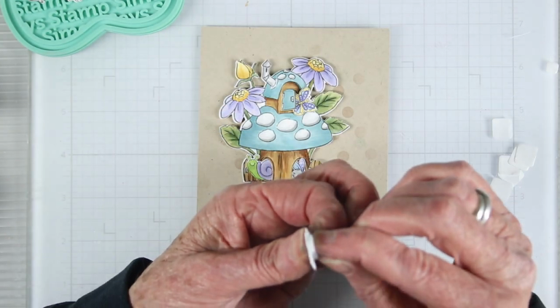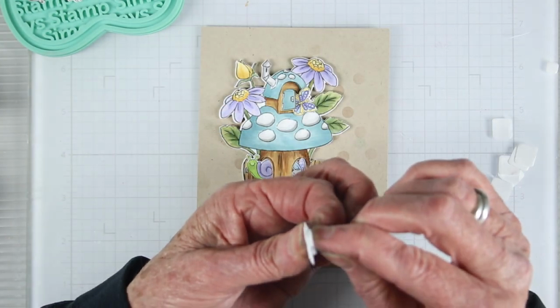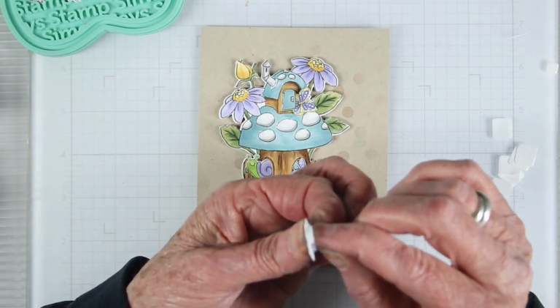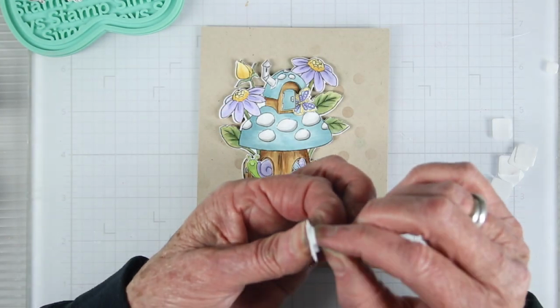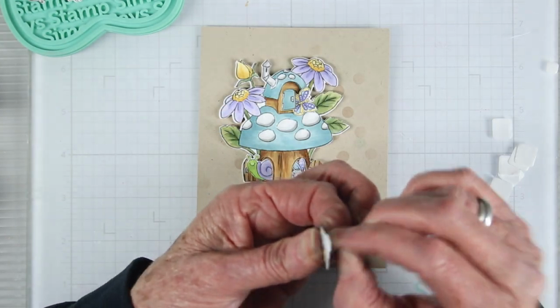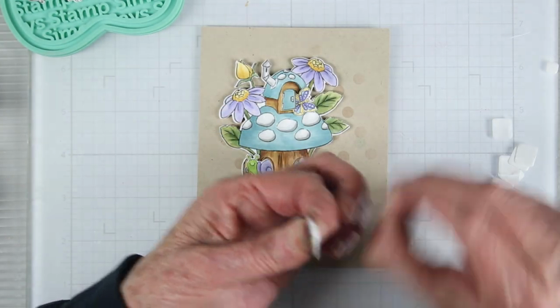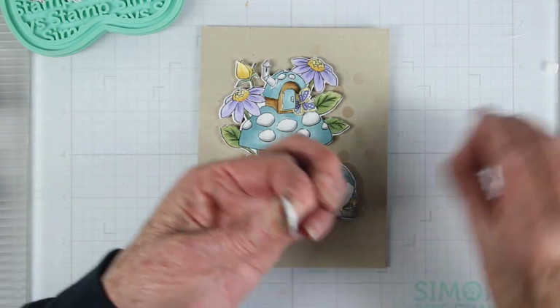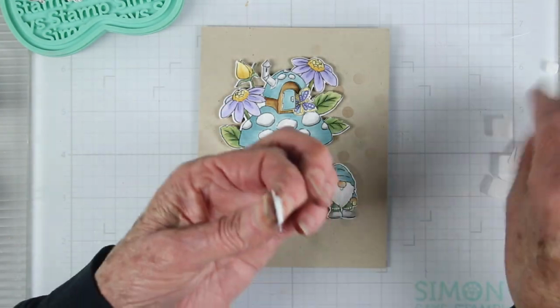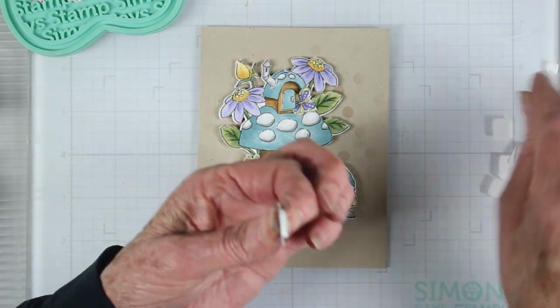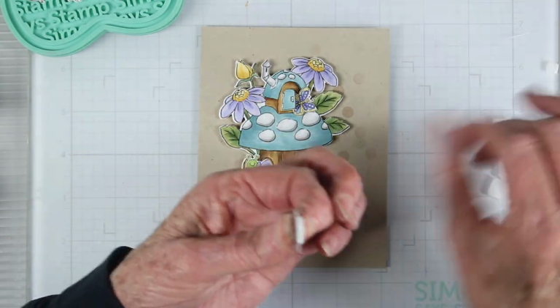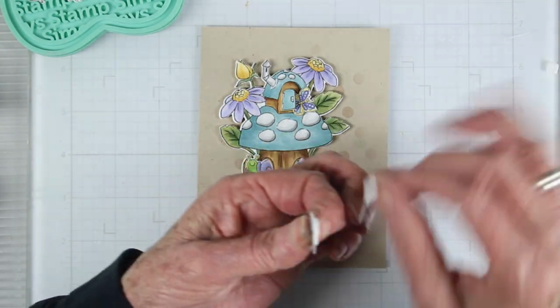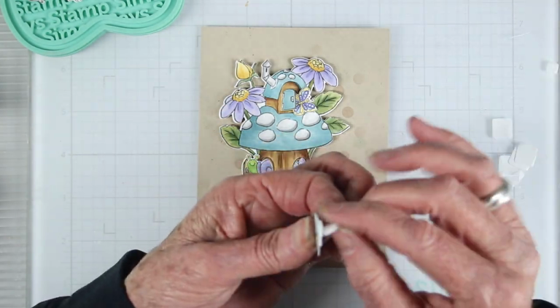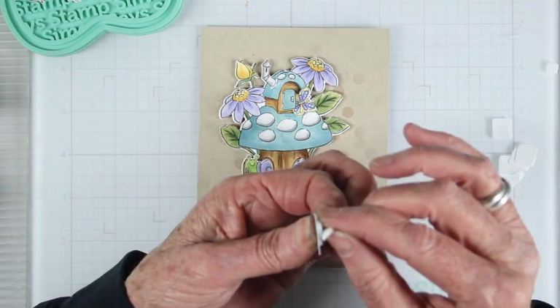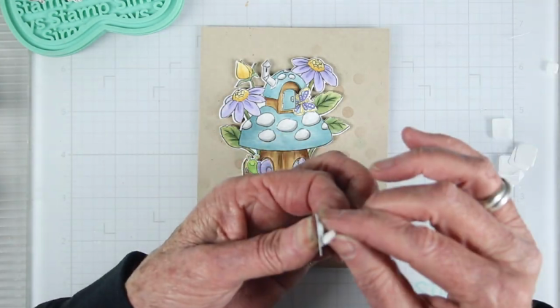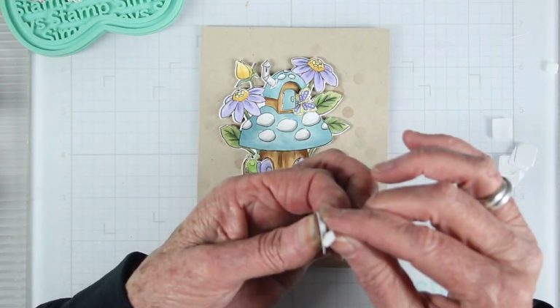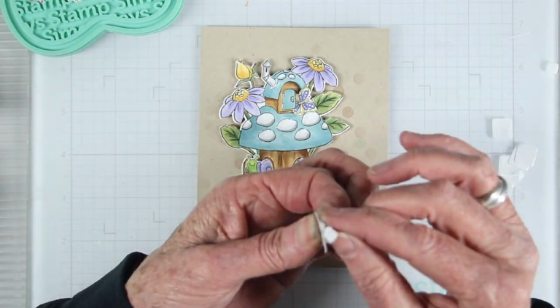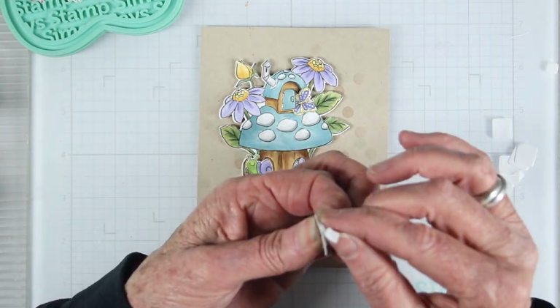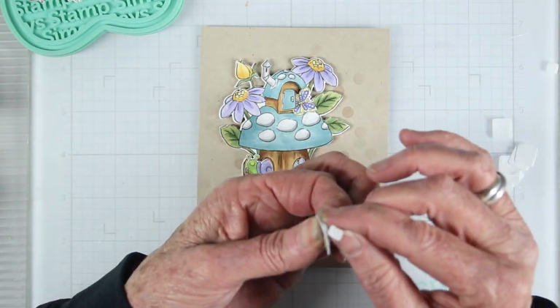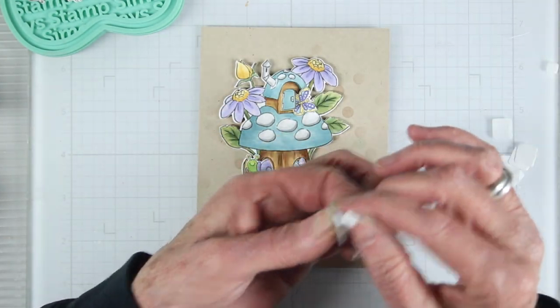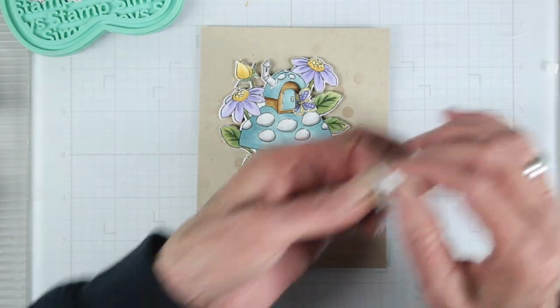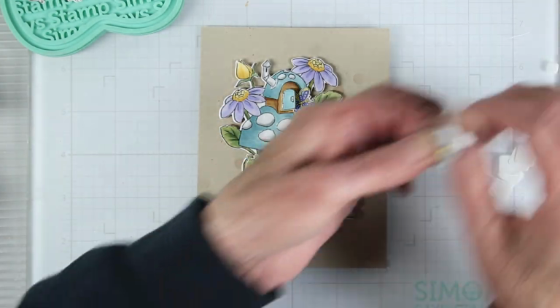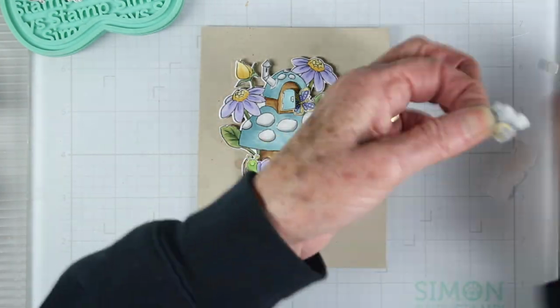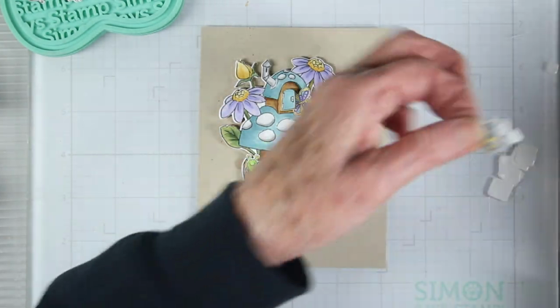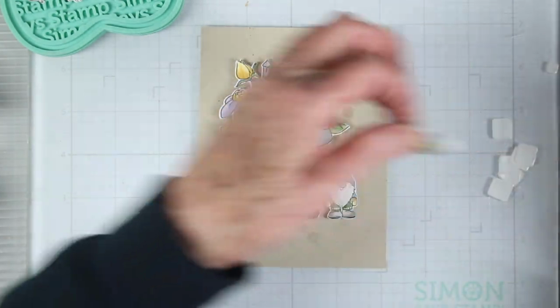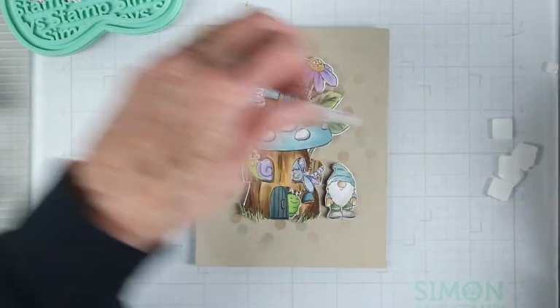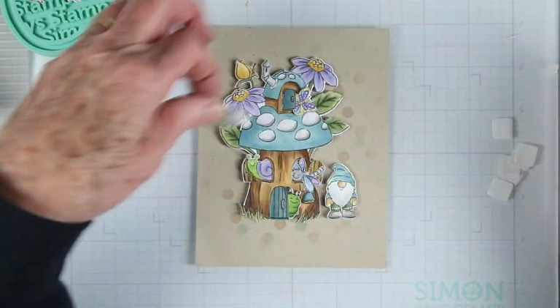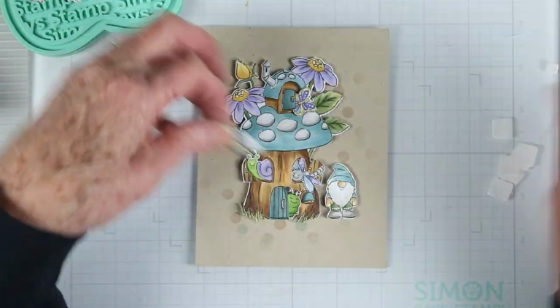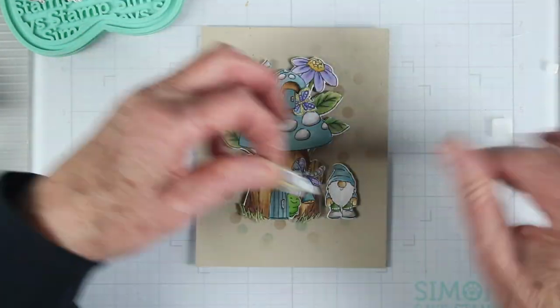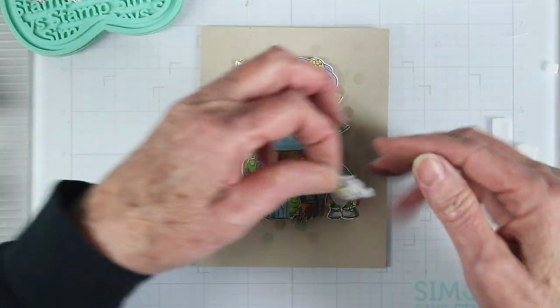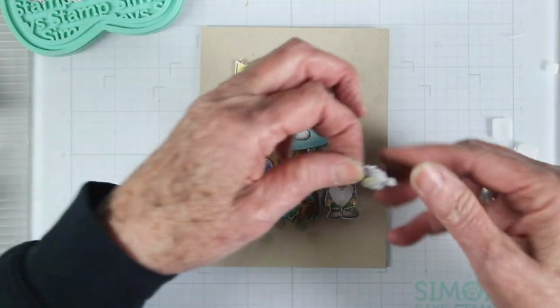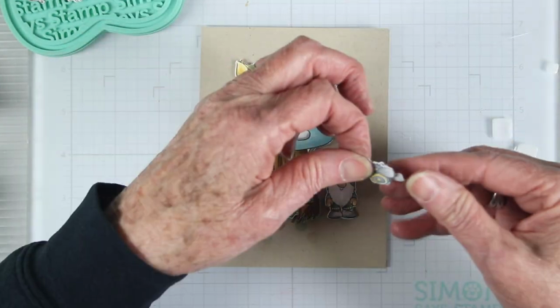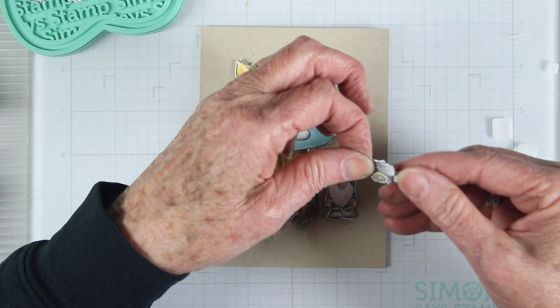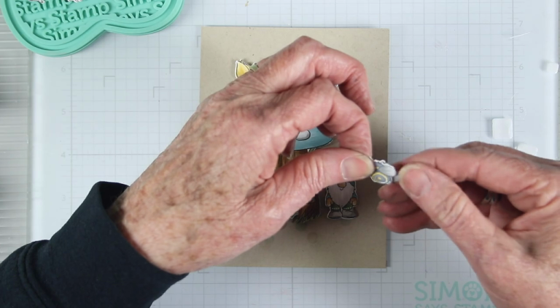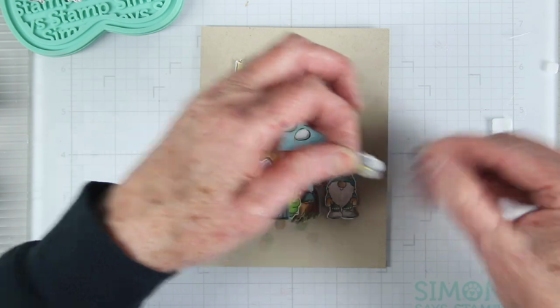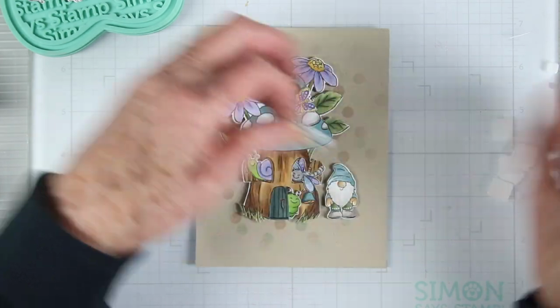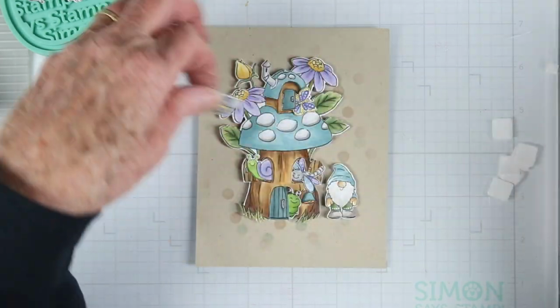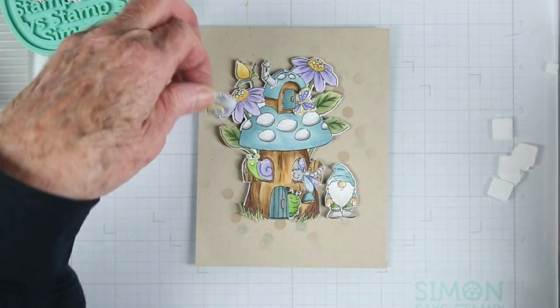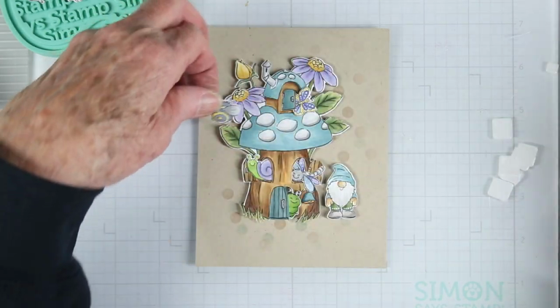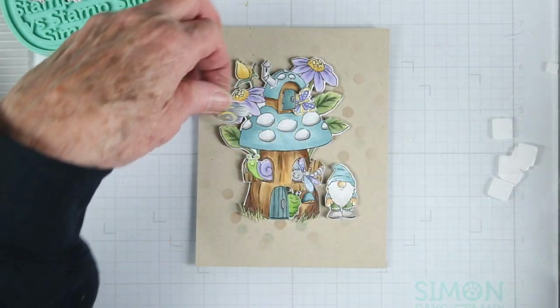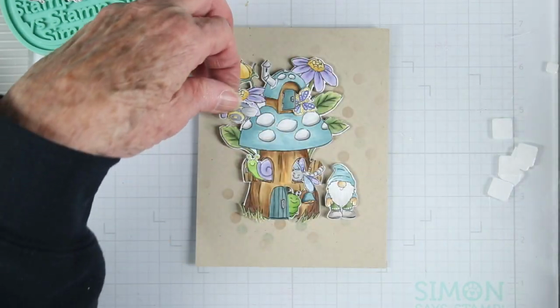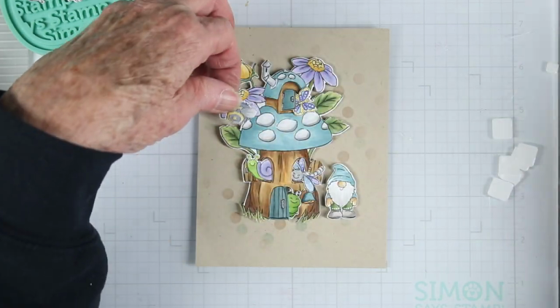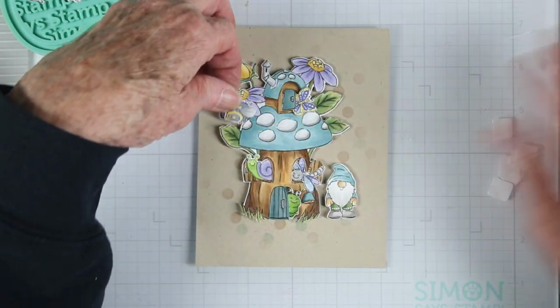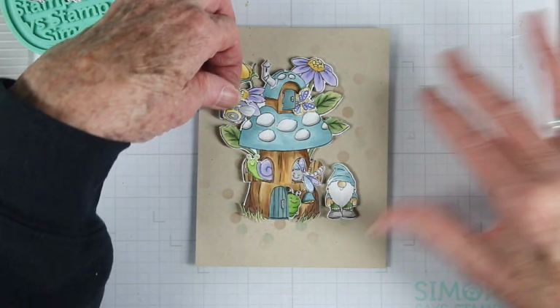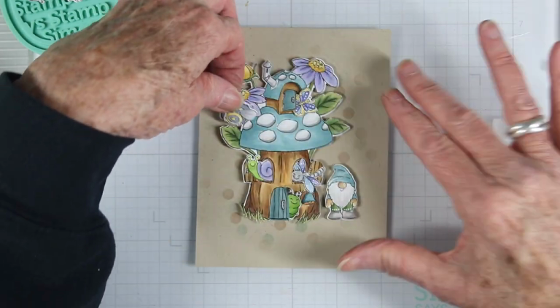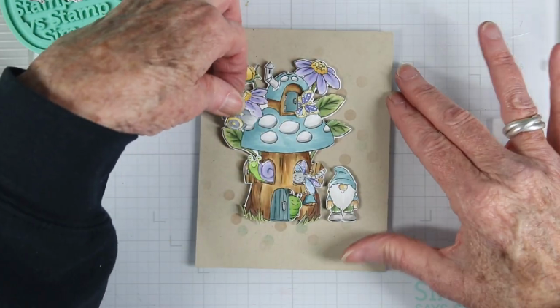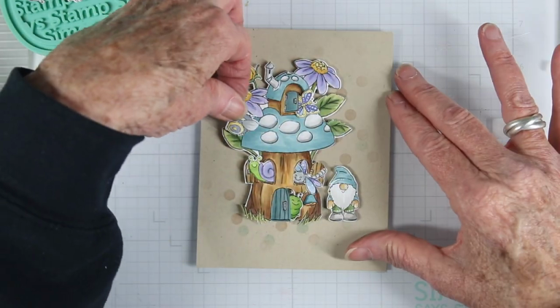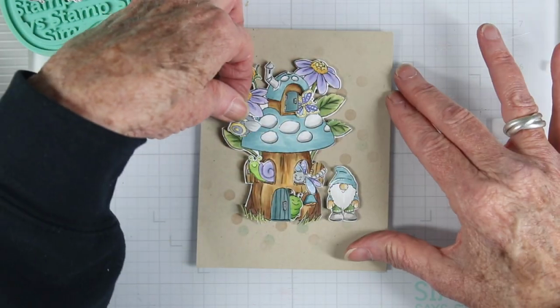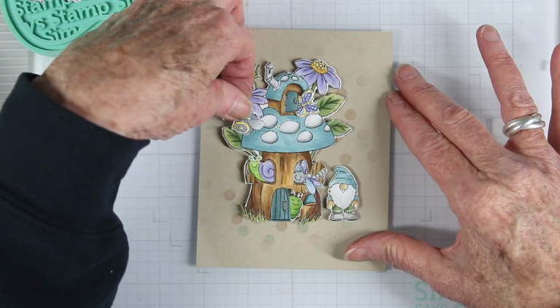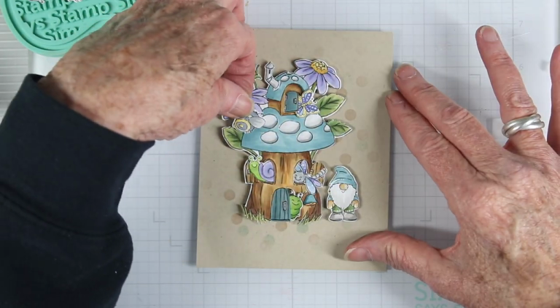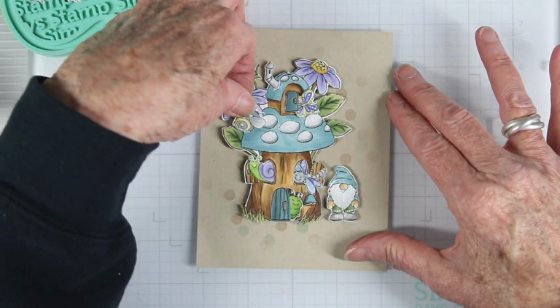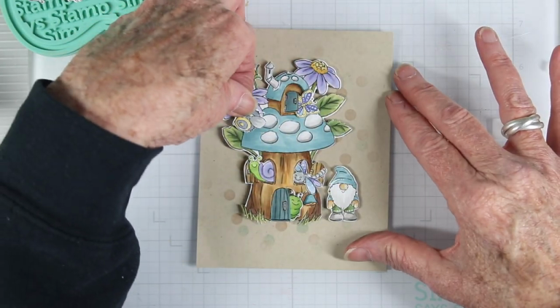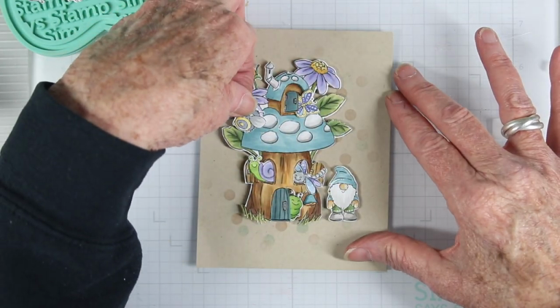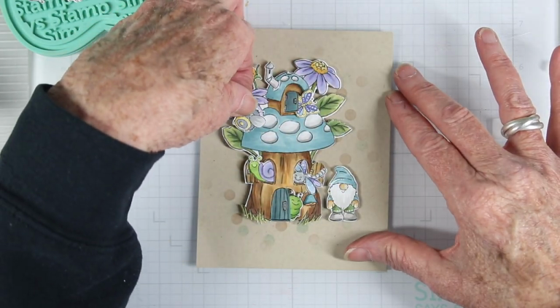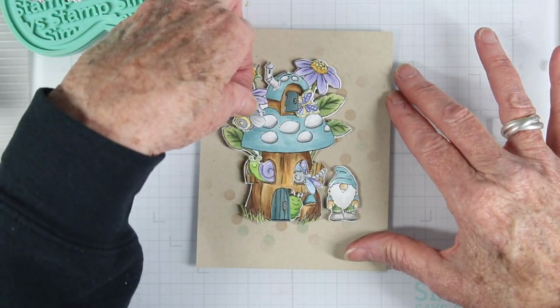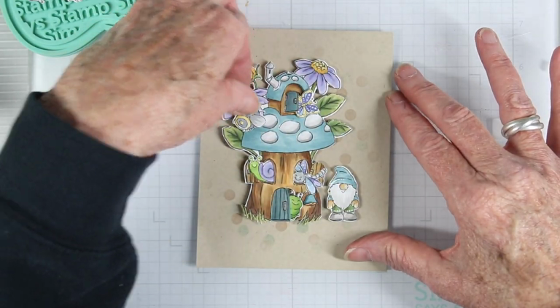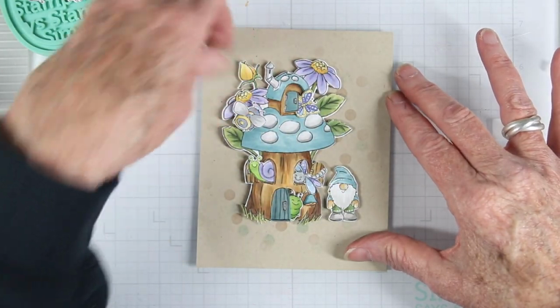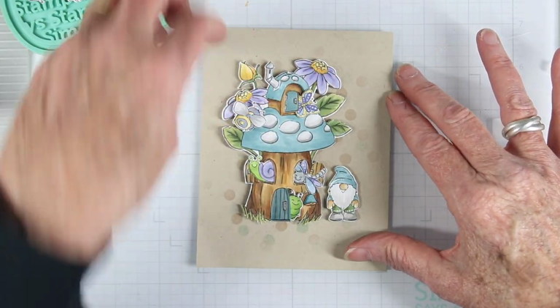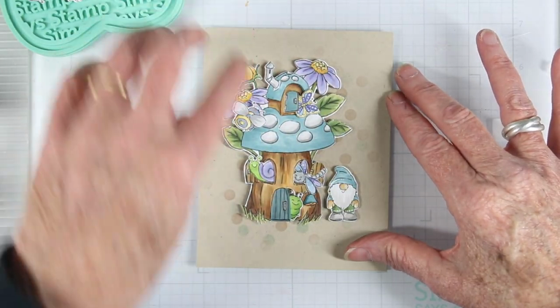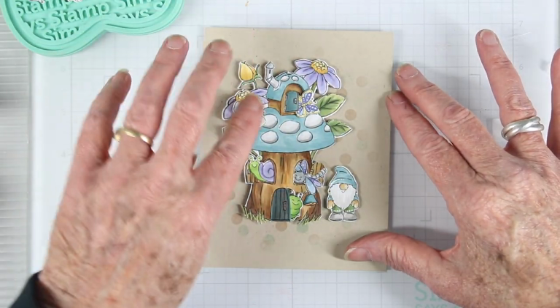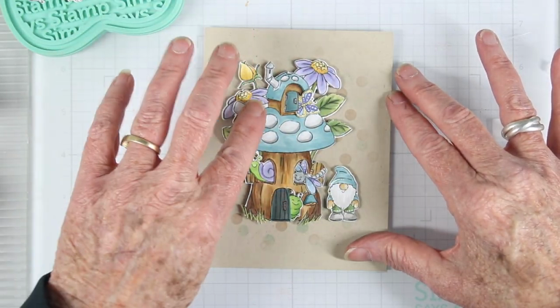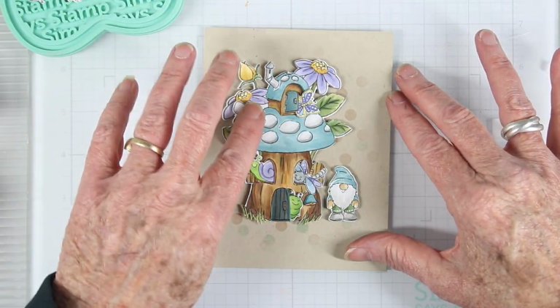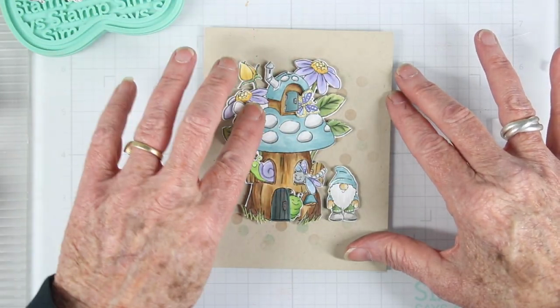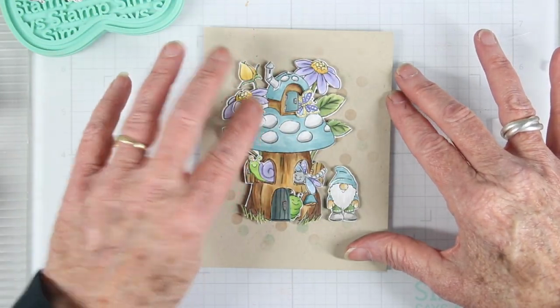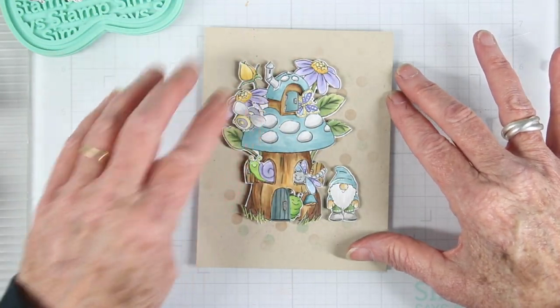For the last critter, it's a little butterfly and I'll be adding this onto one of the flowers on top of that mushroom house.